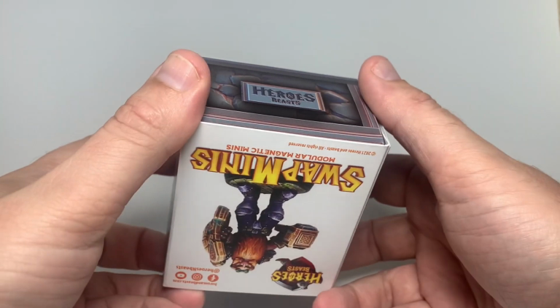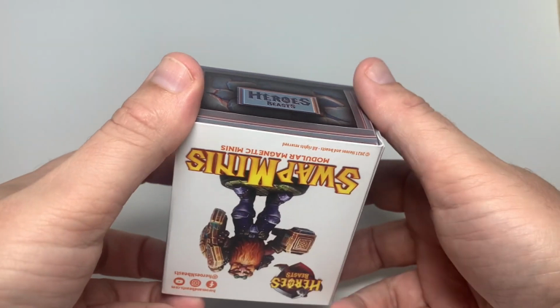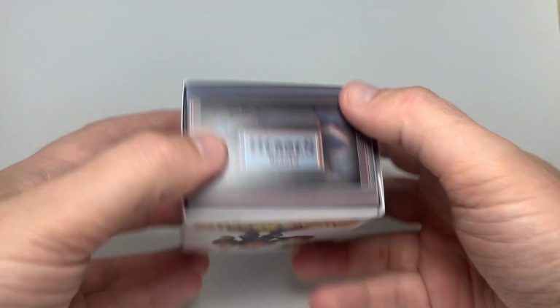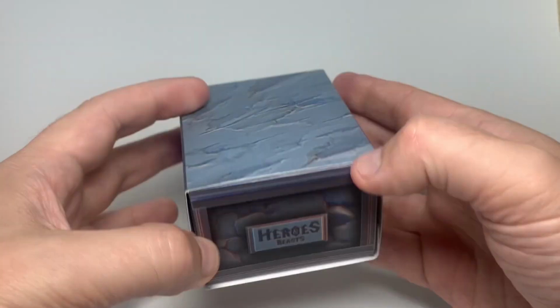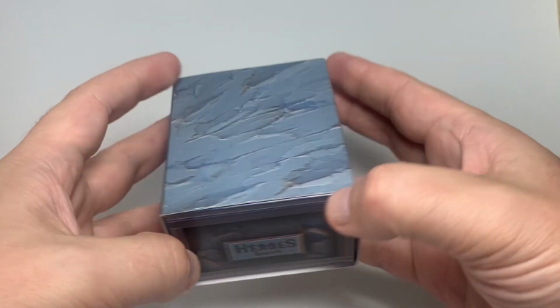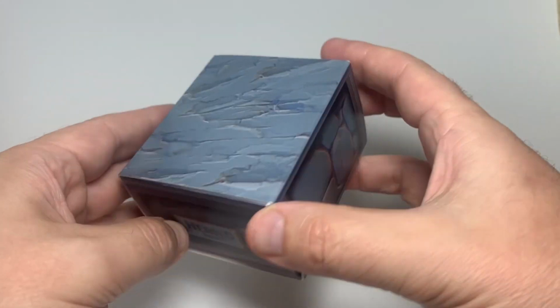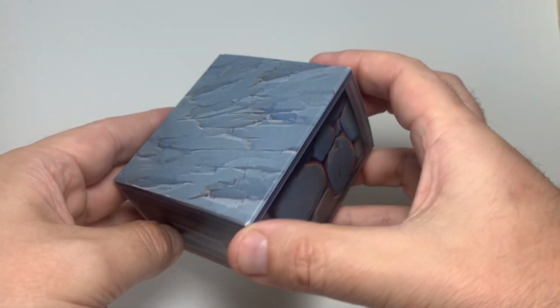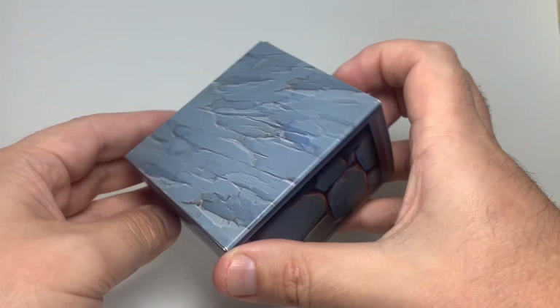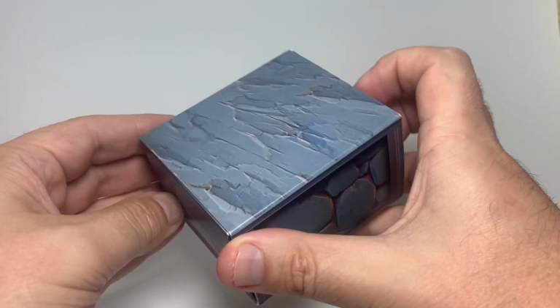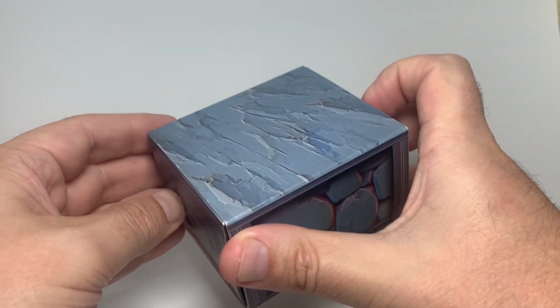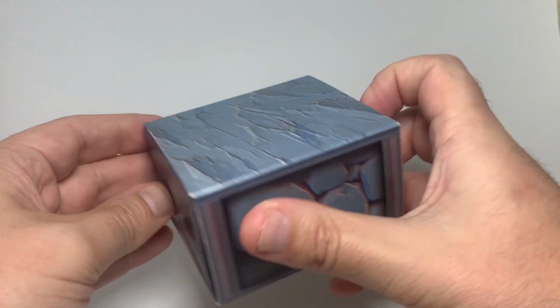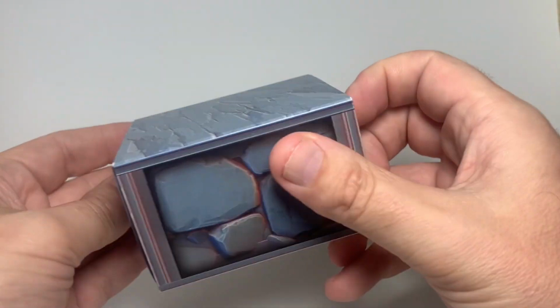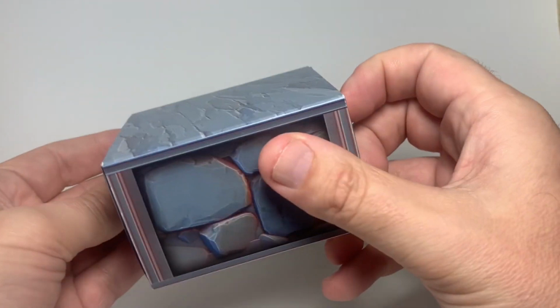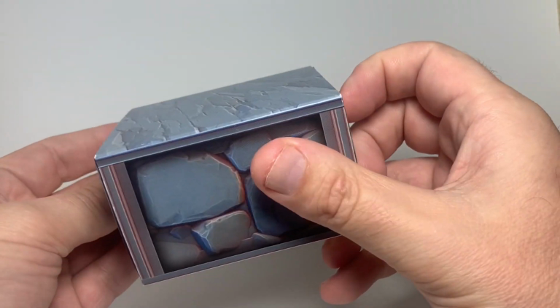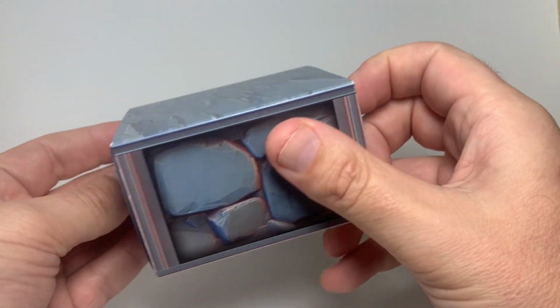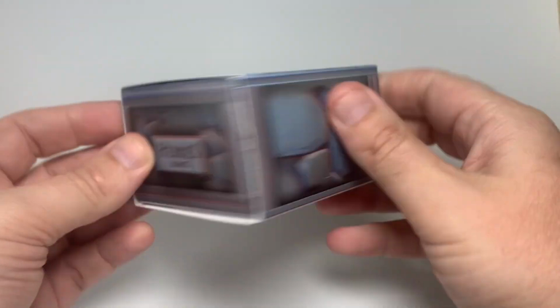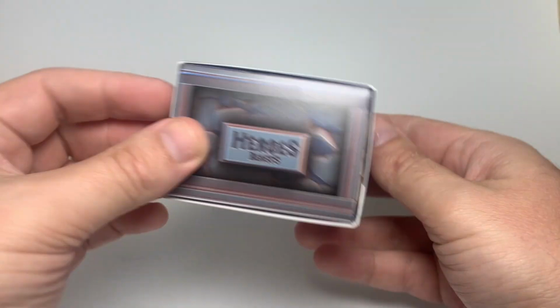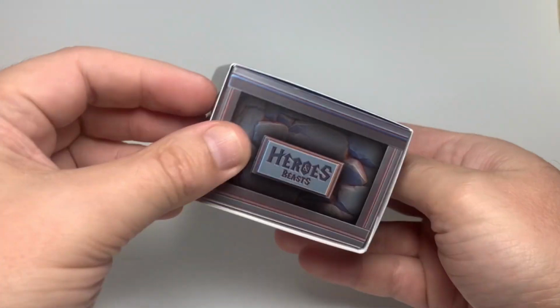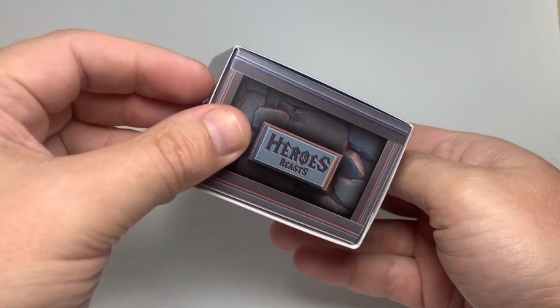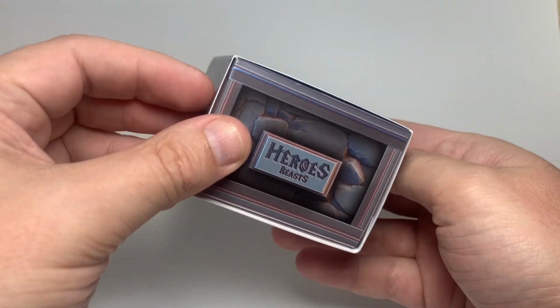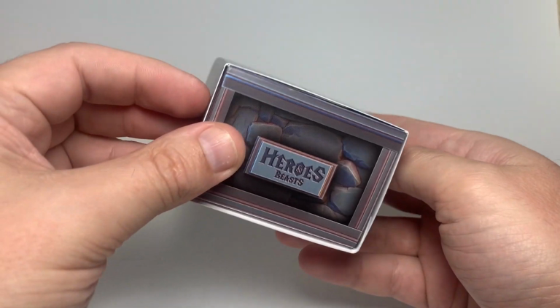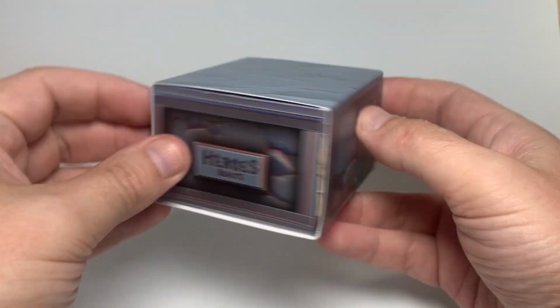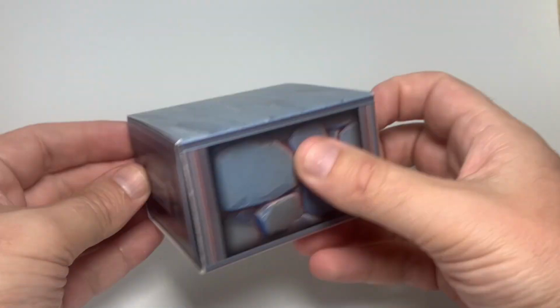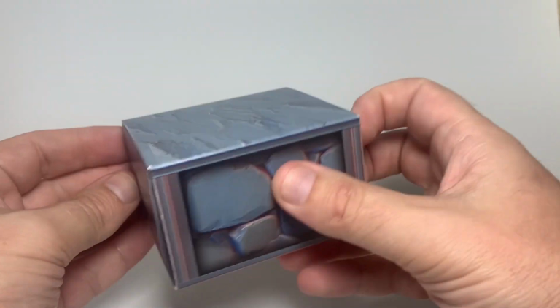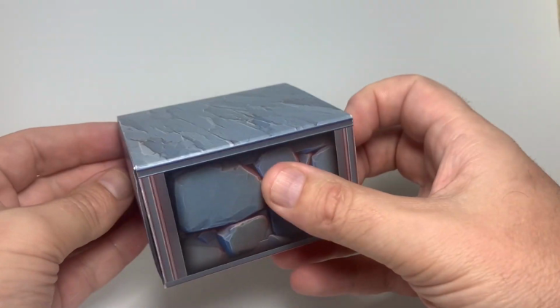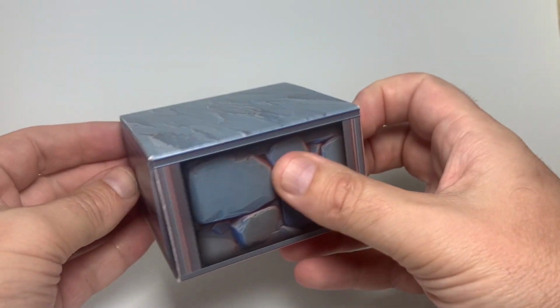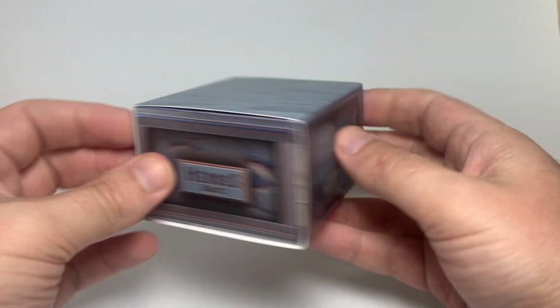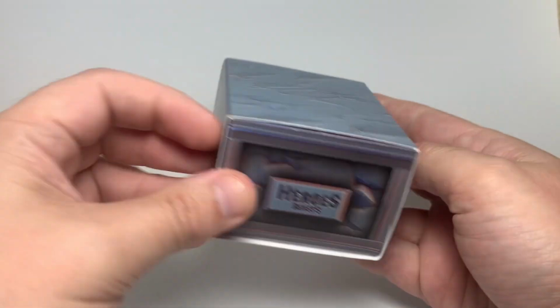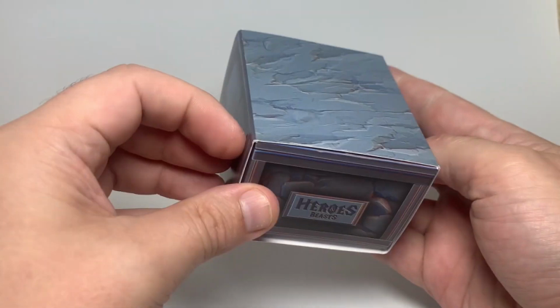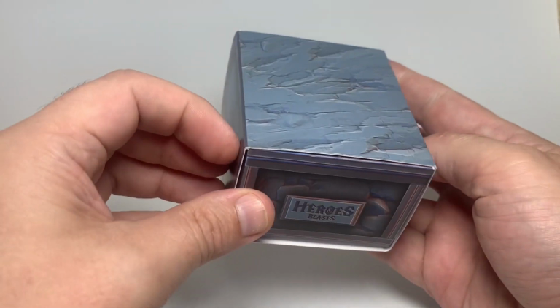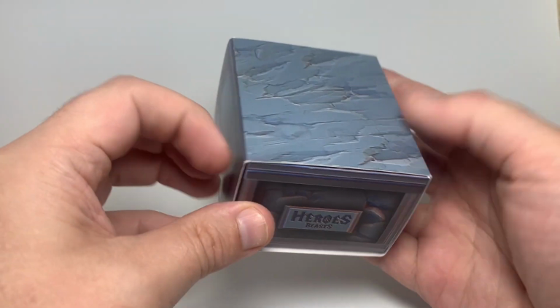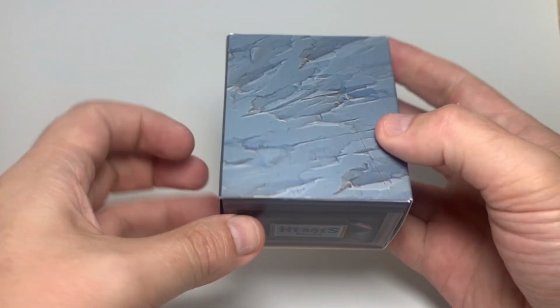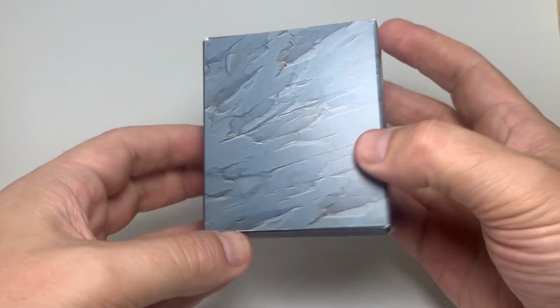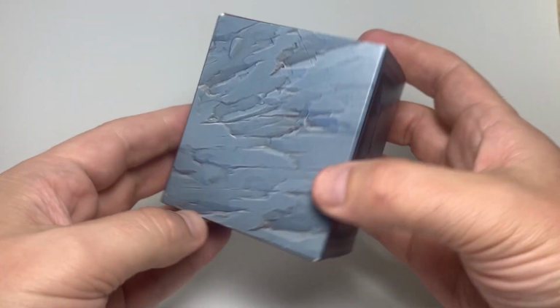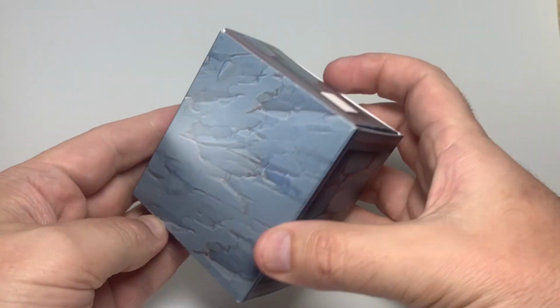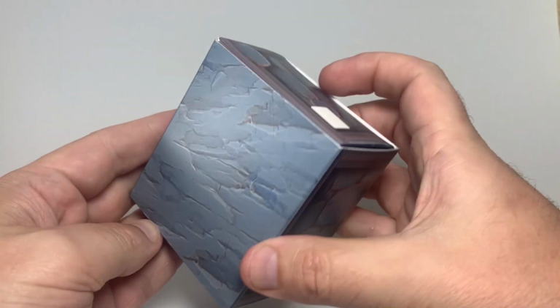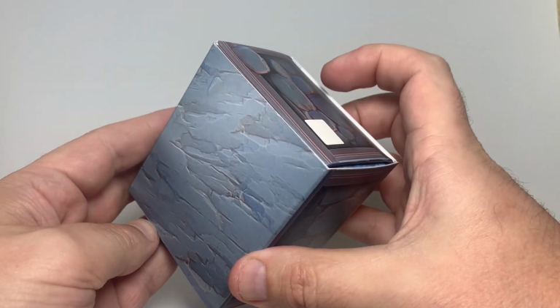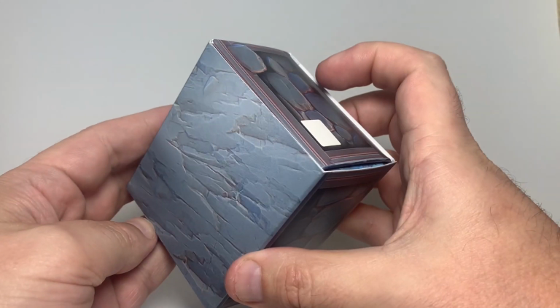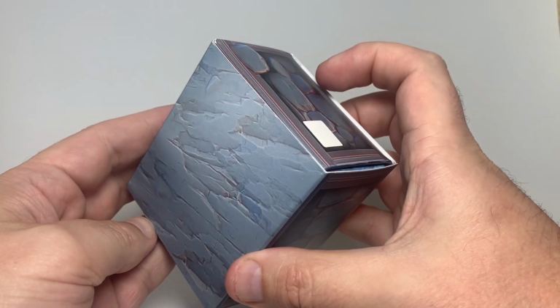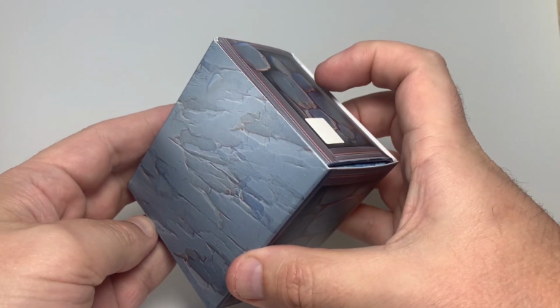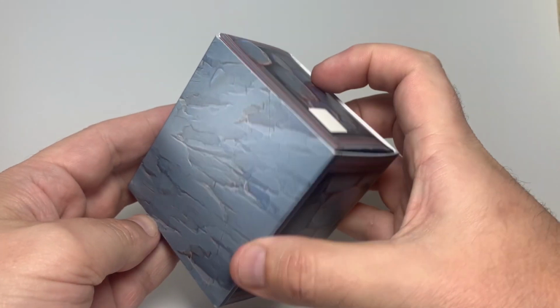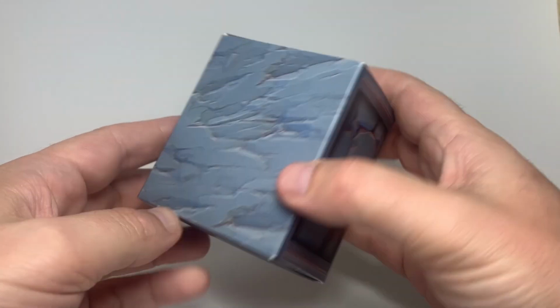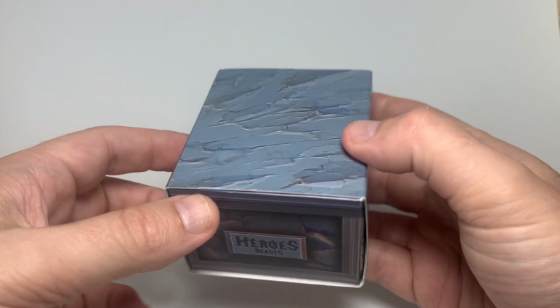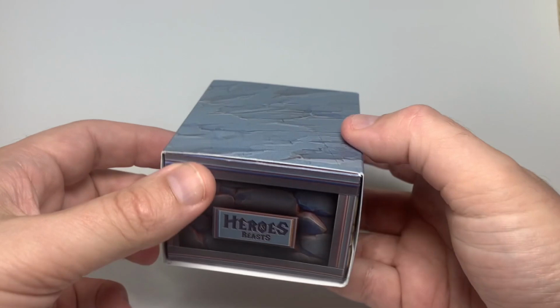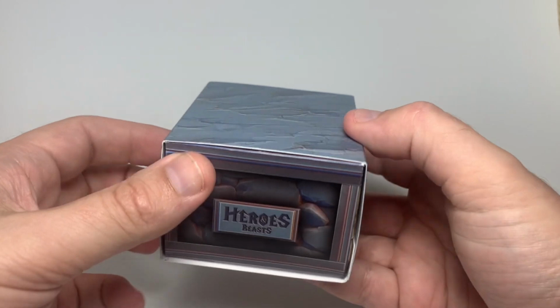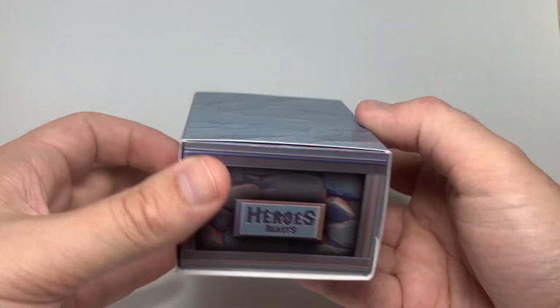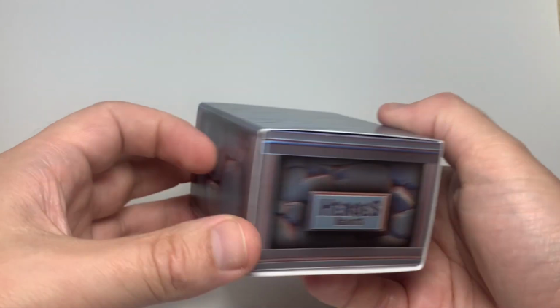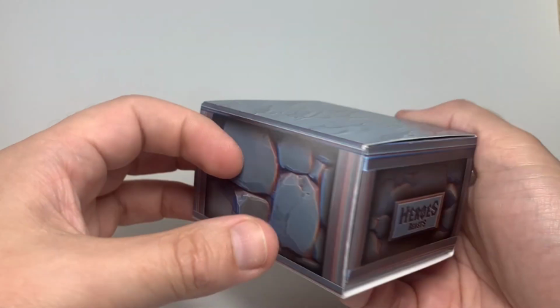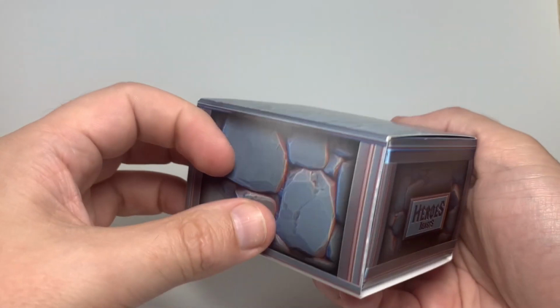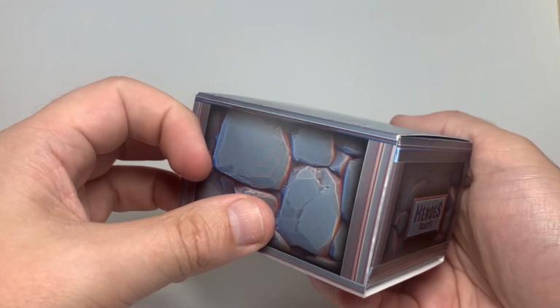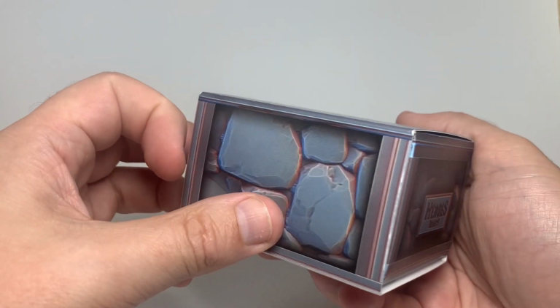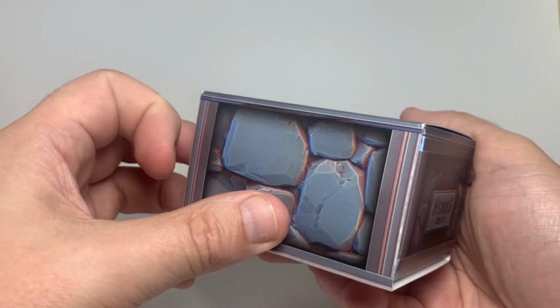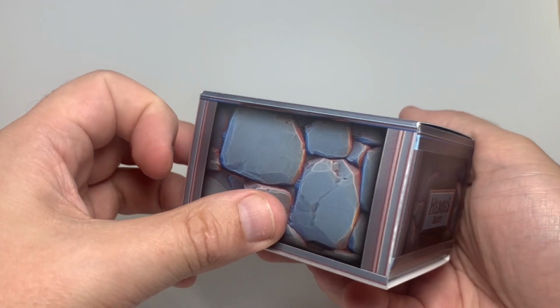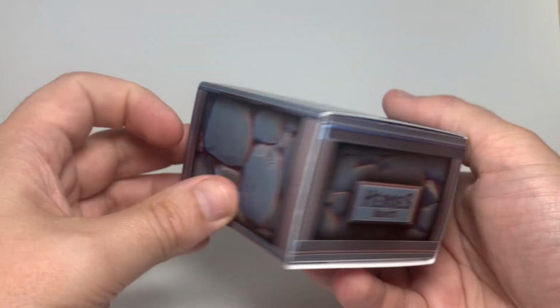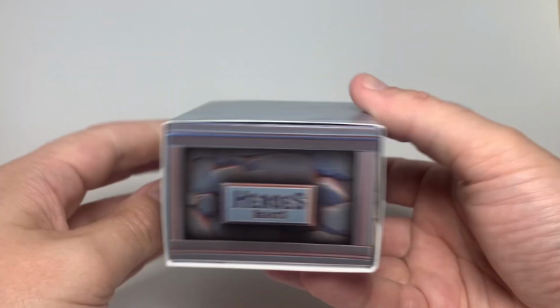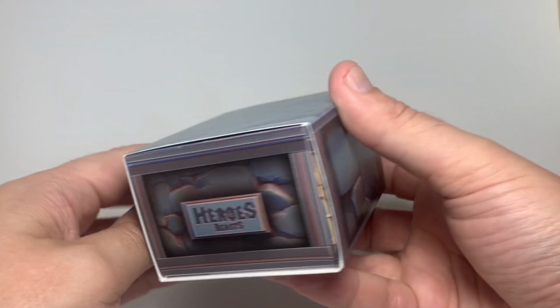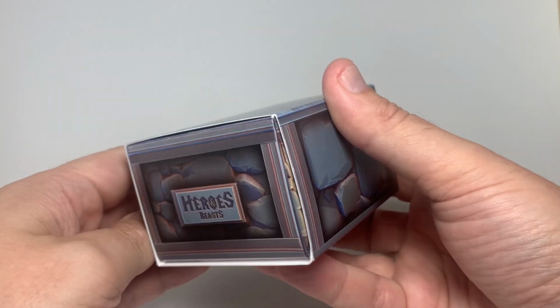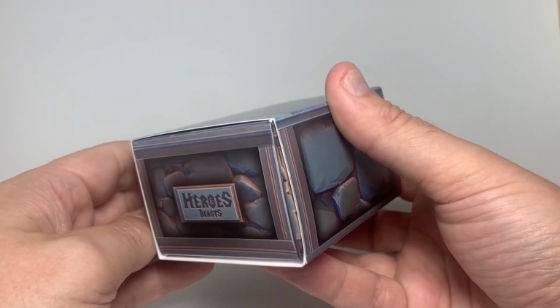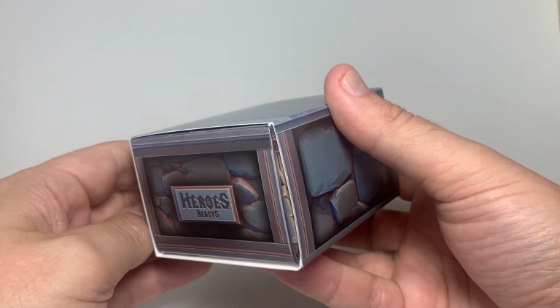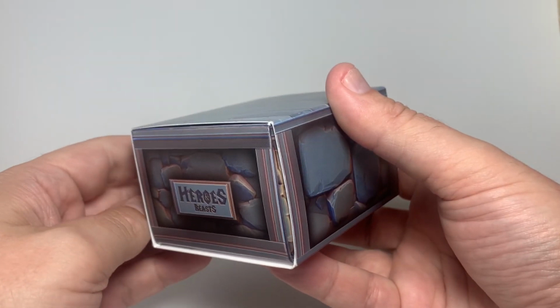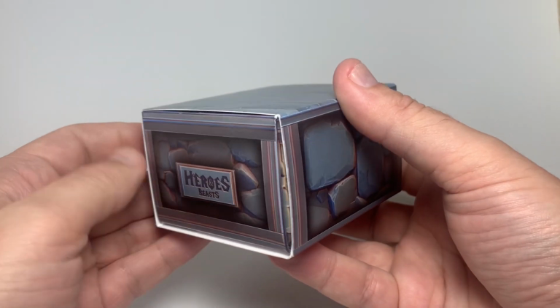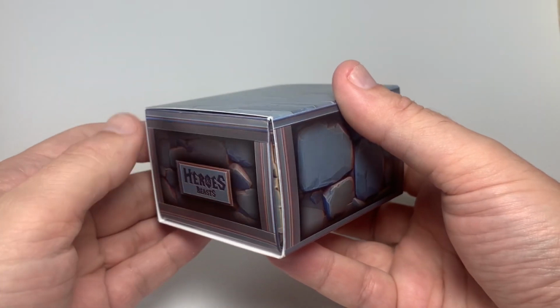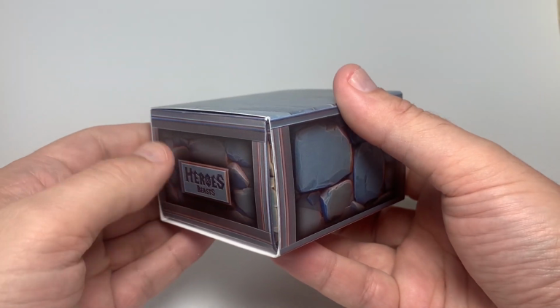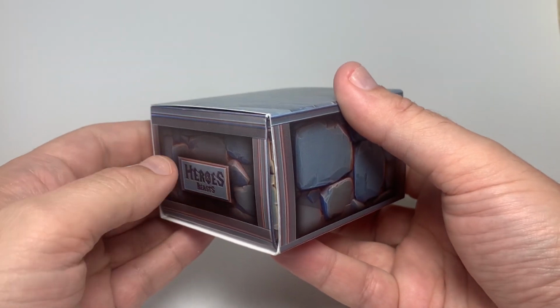Make your friends all envious of your new epic stage box!